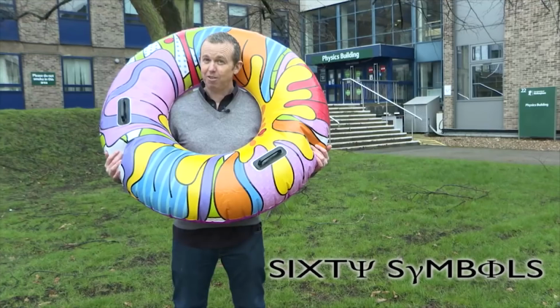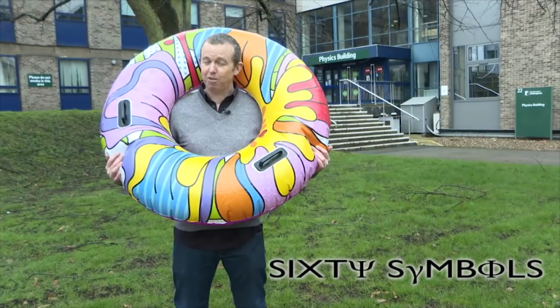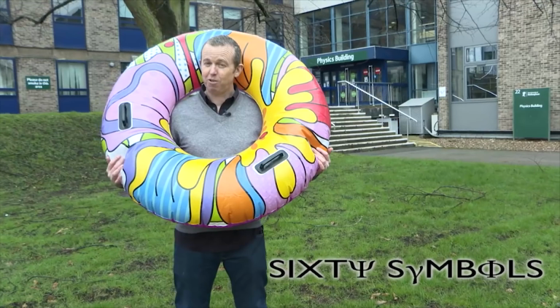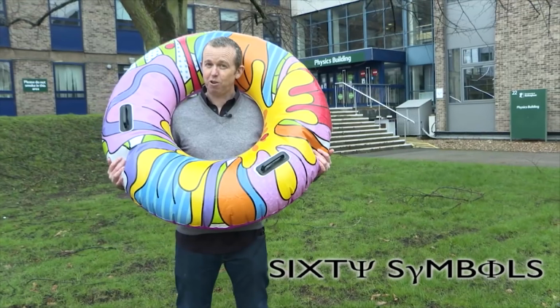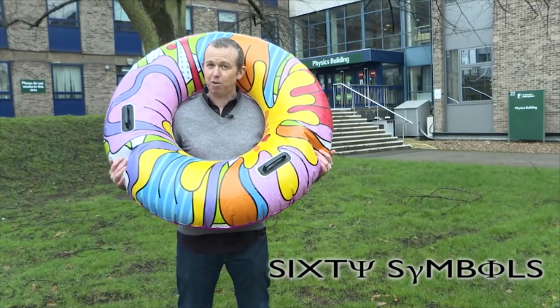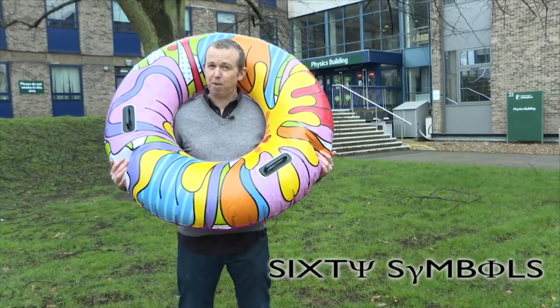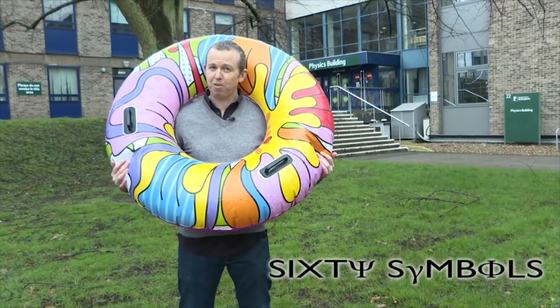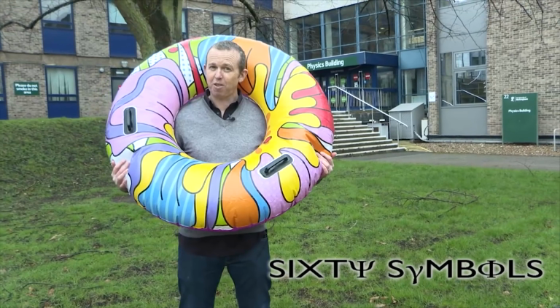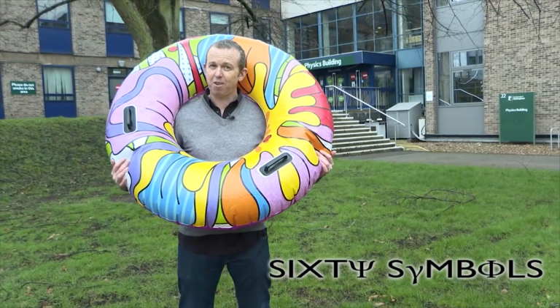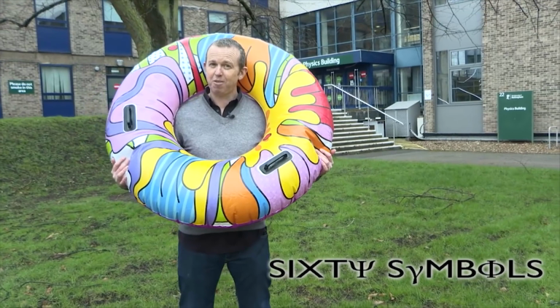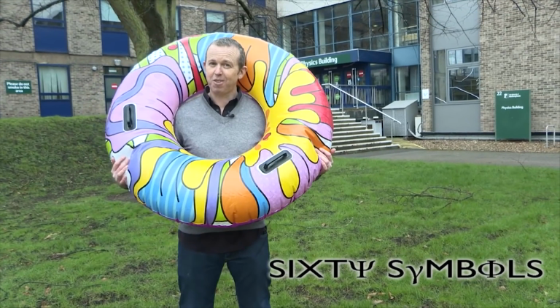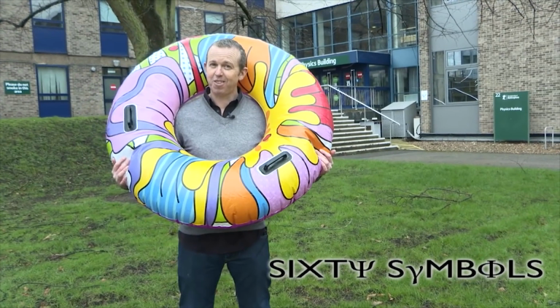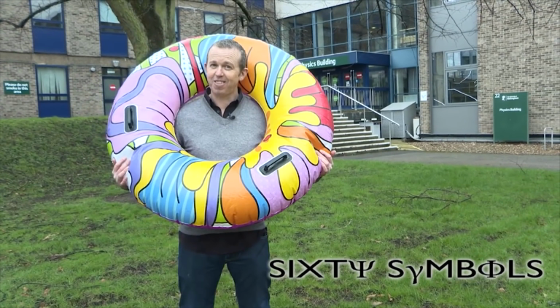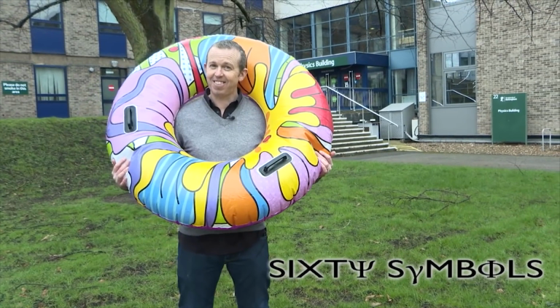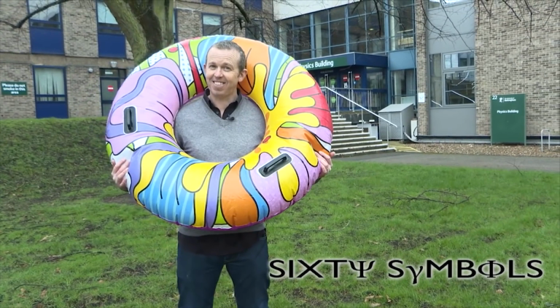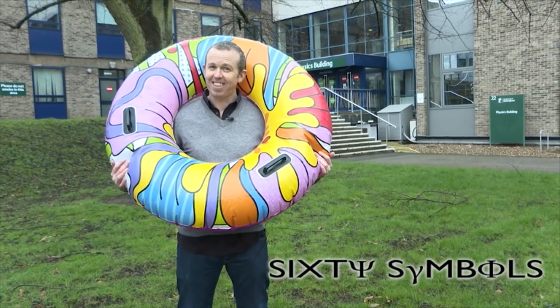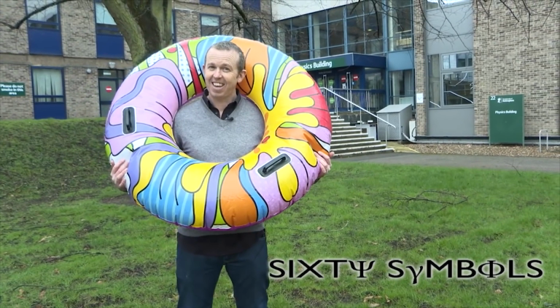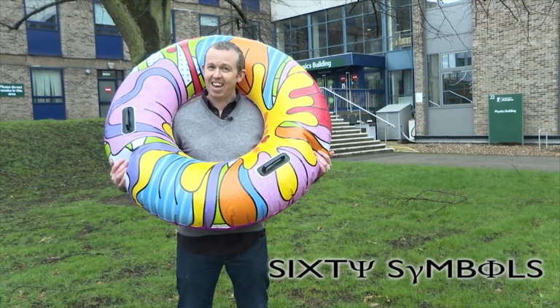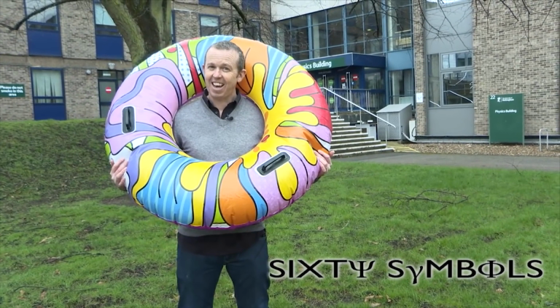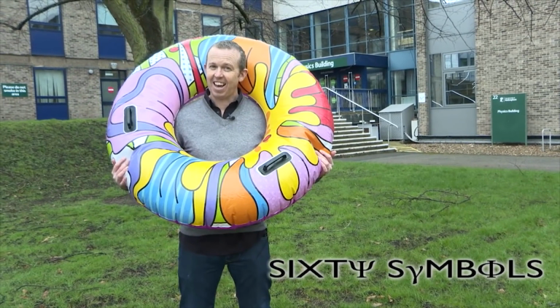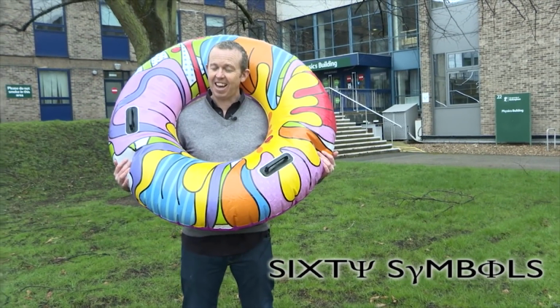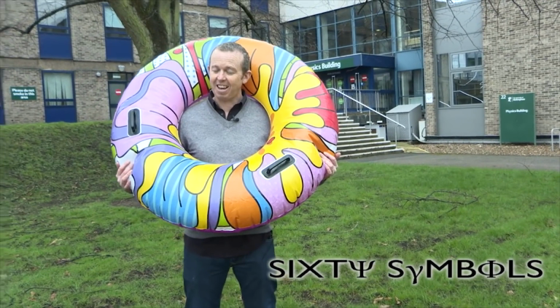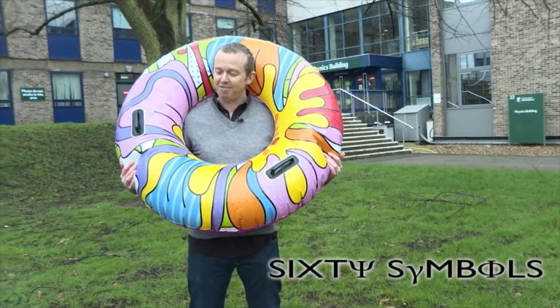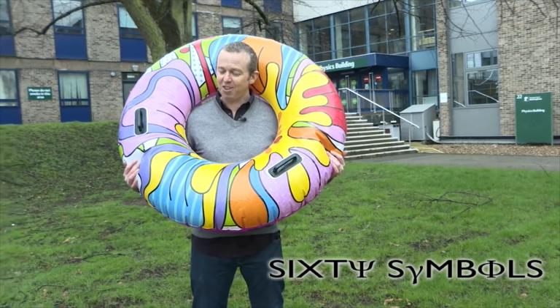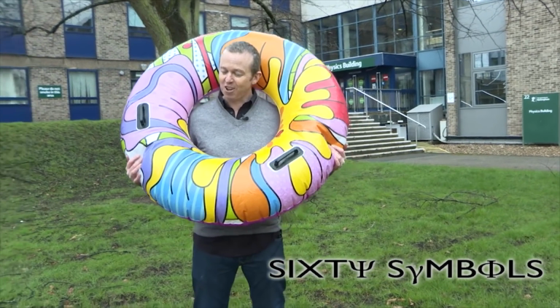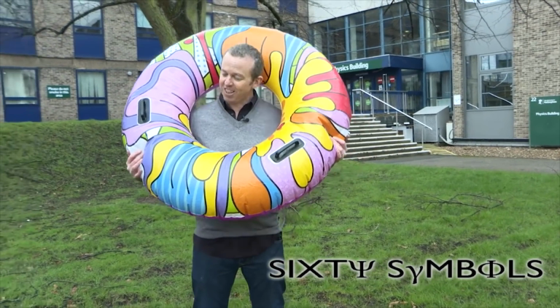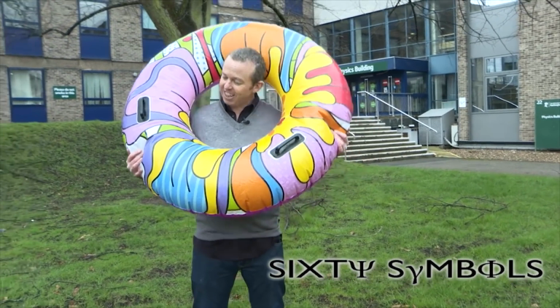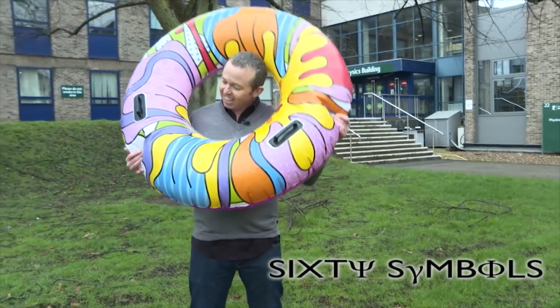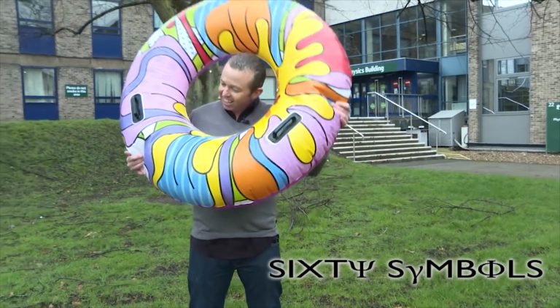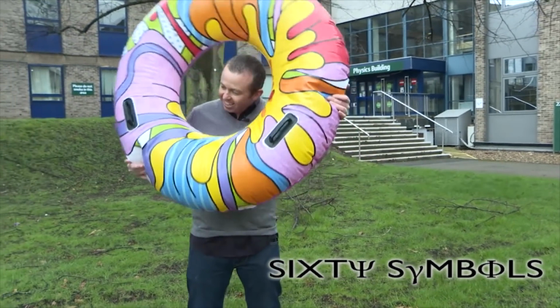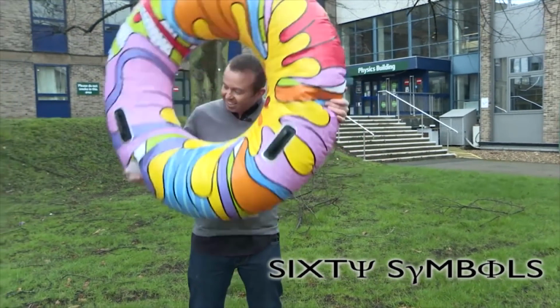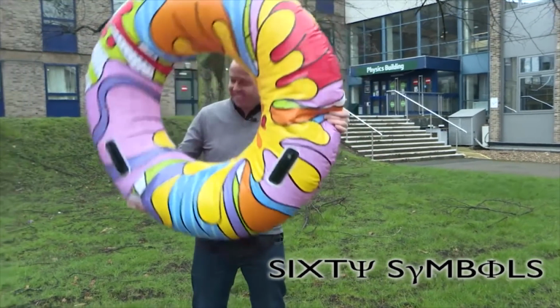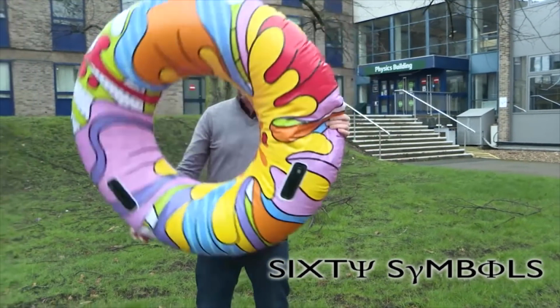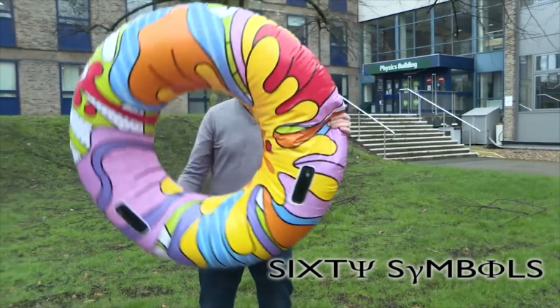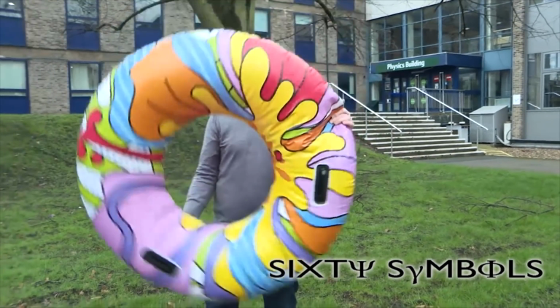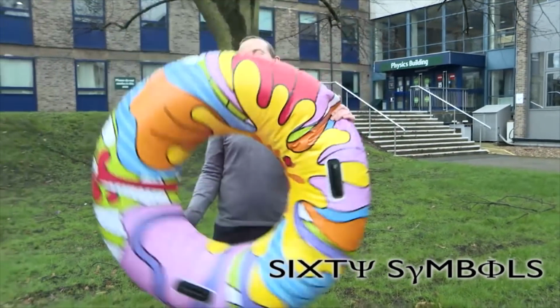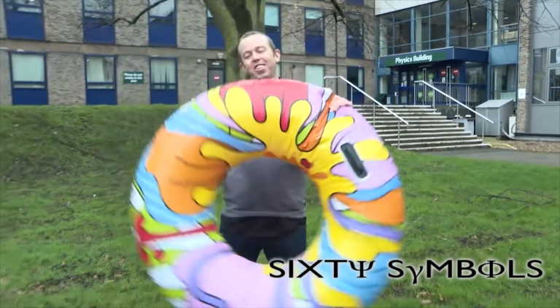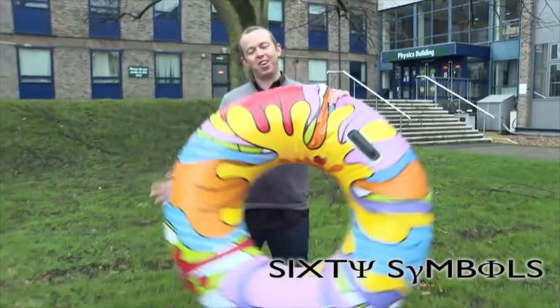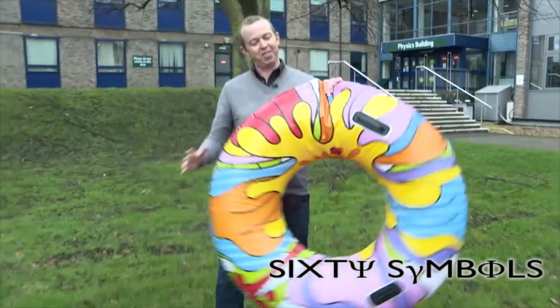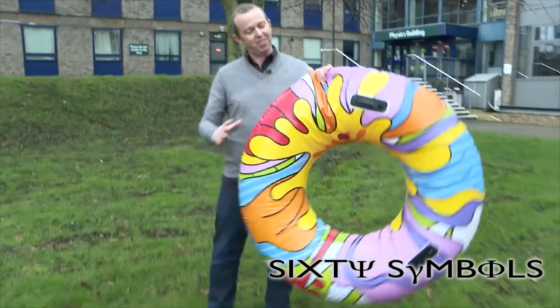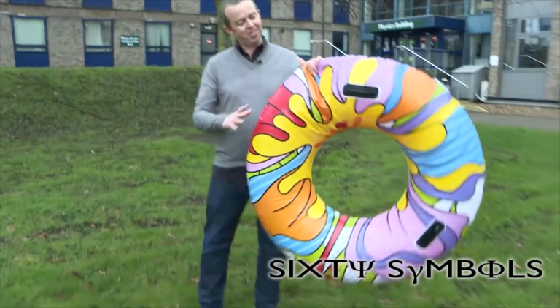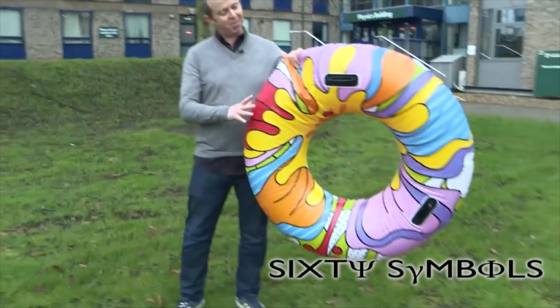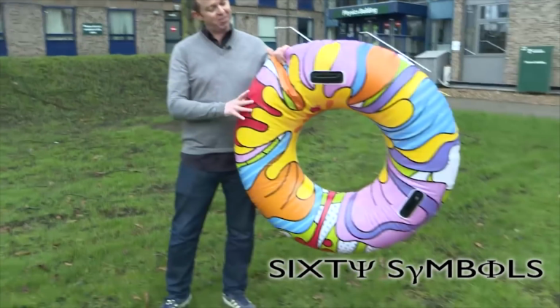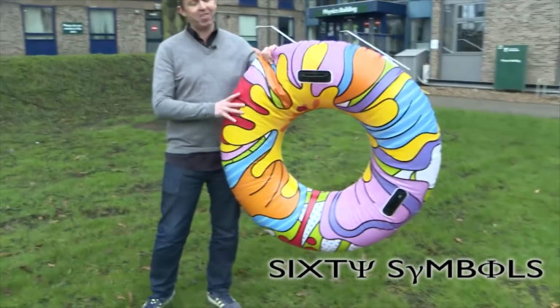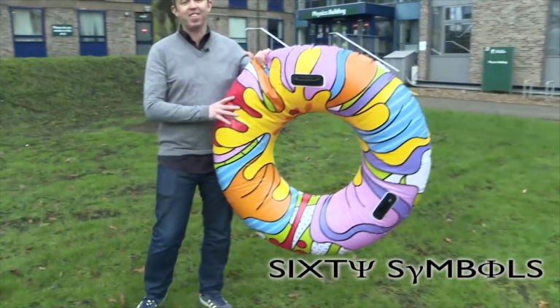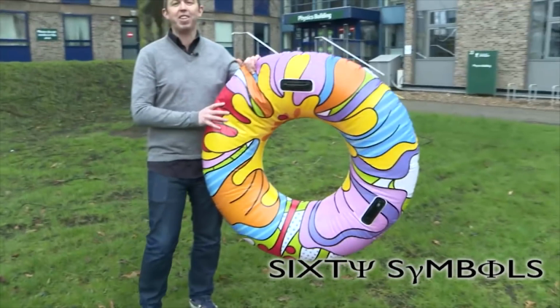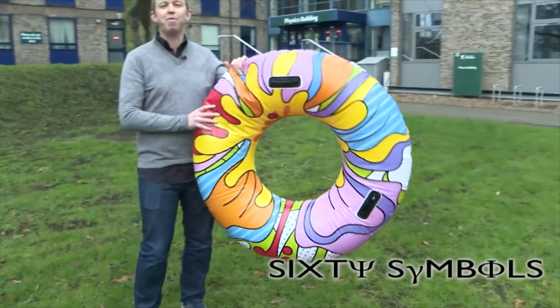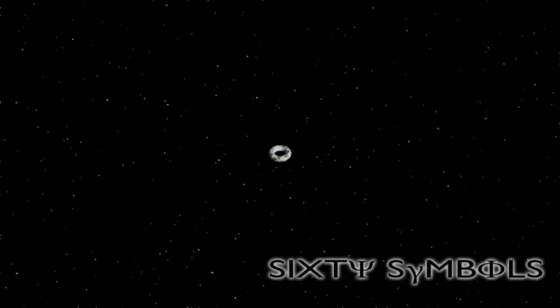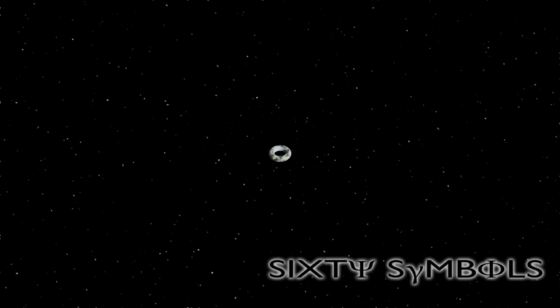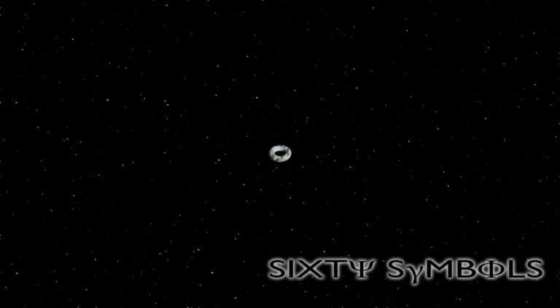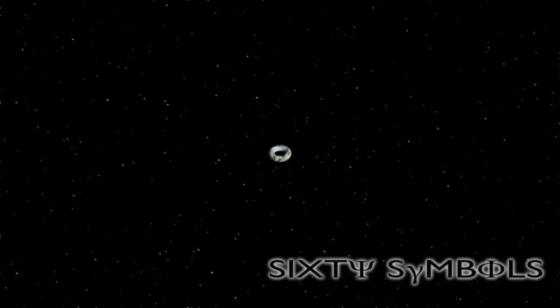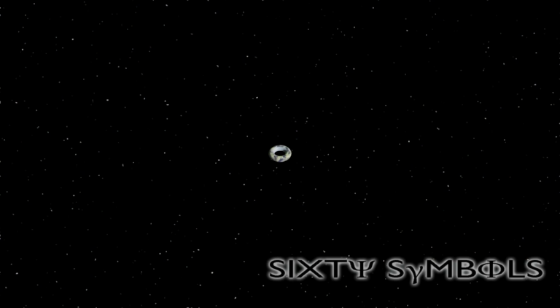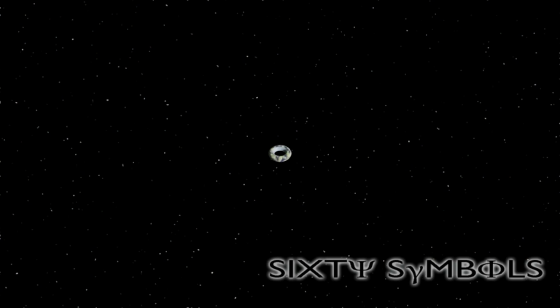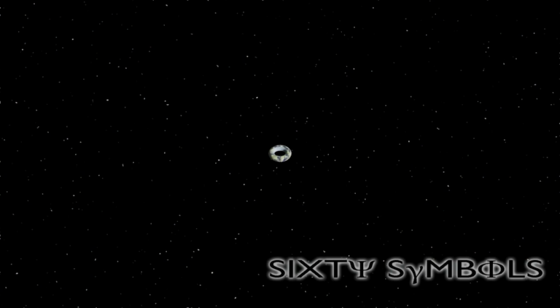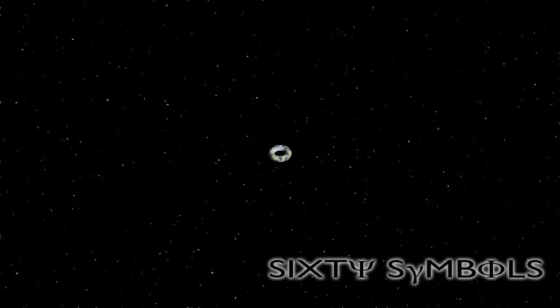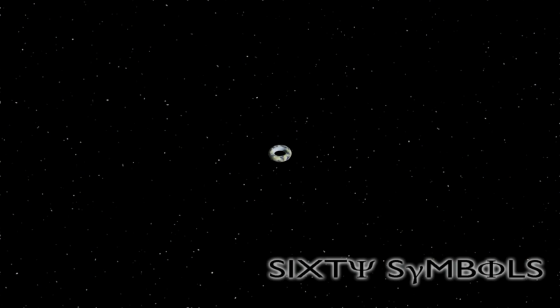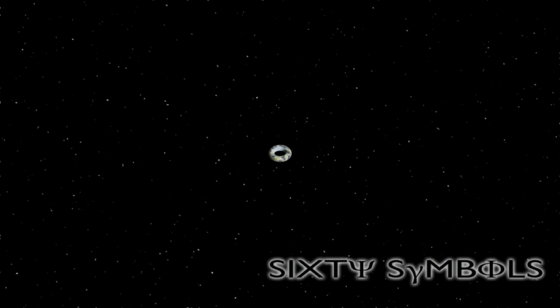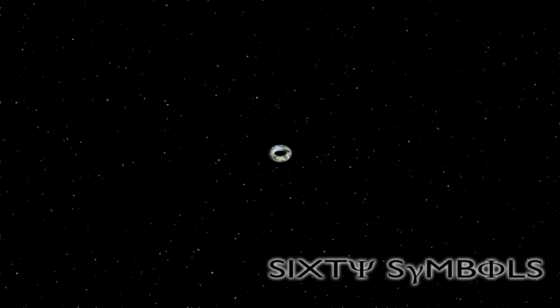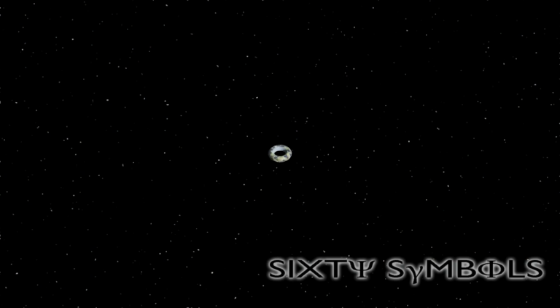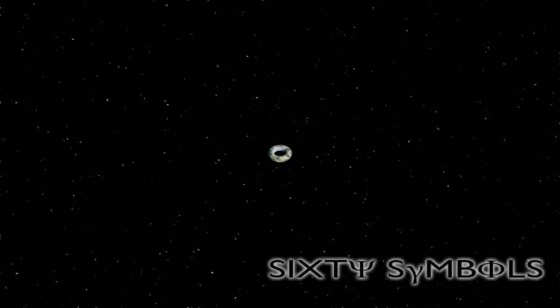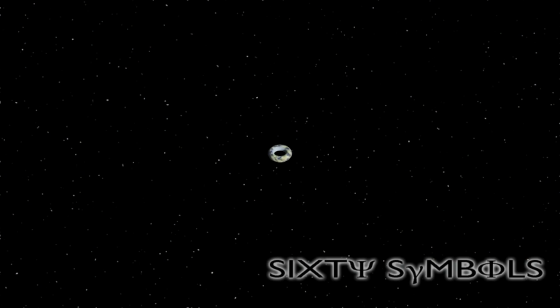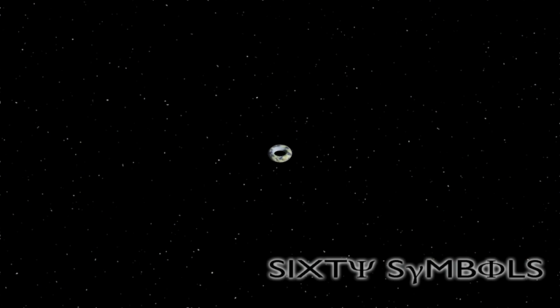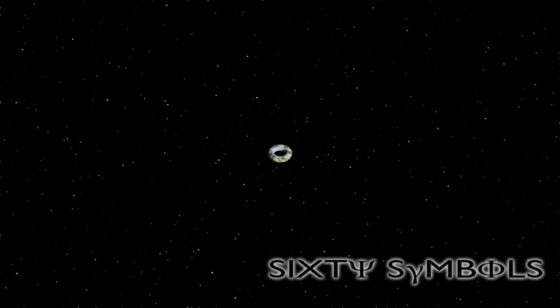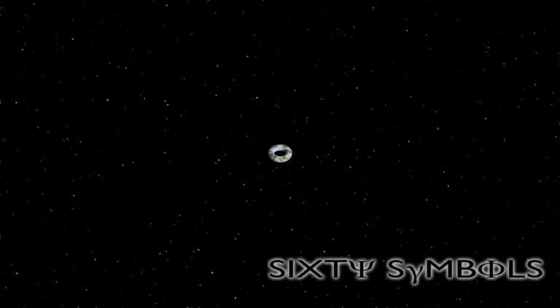We're talking about donuts — not these kind of donuts, obviously, but donut-shaped planets.